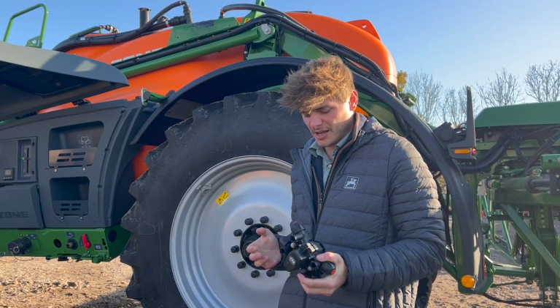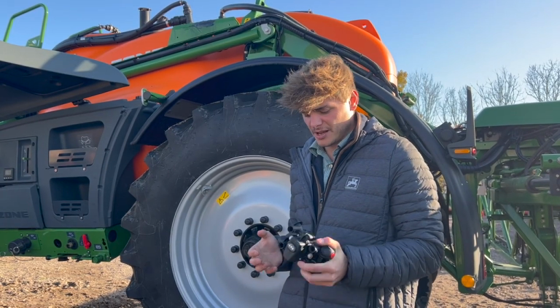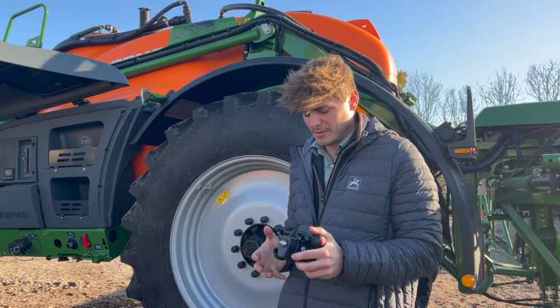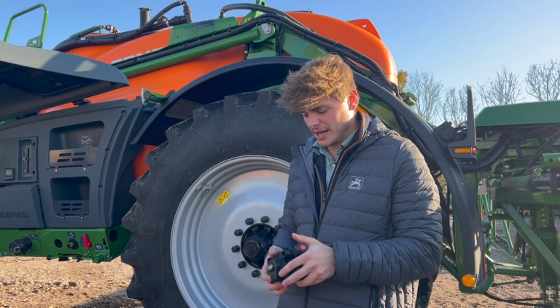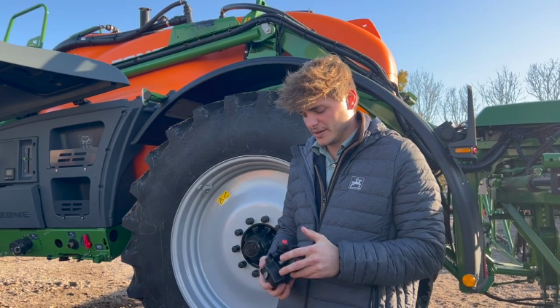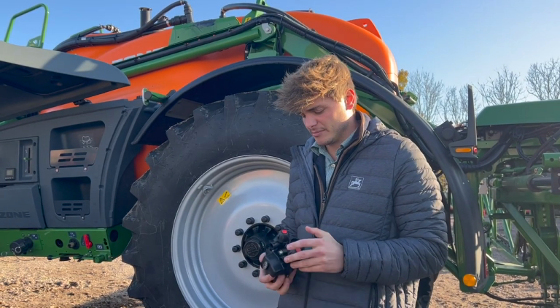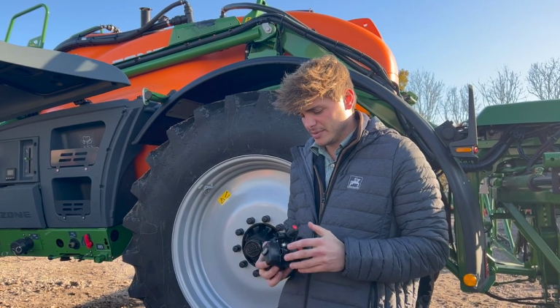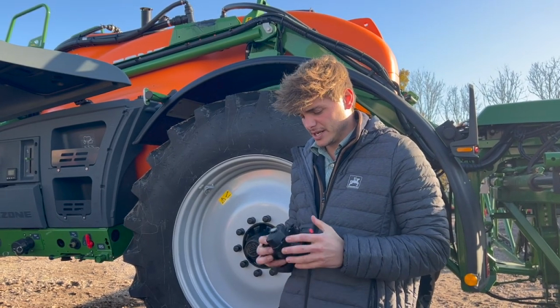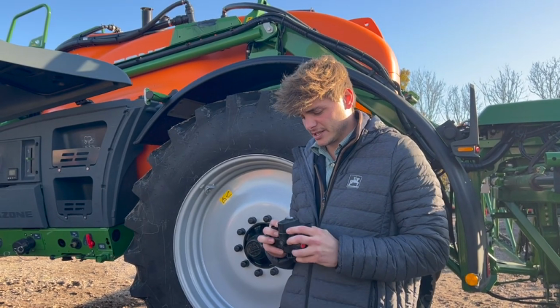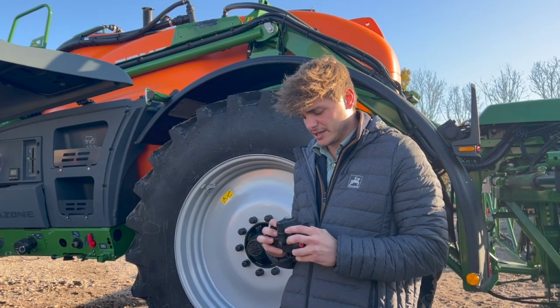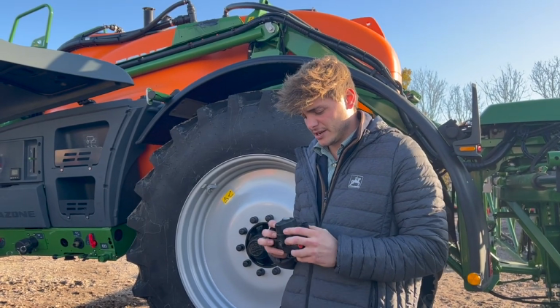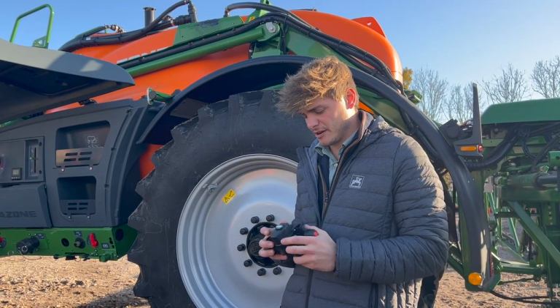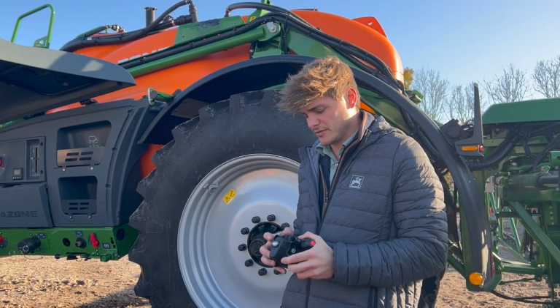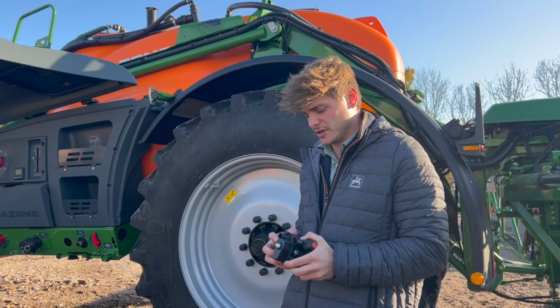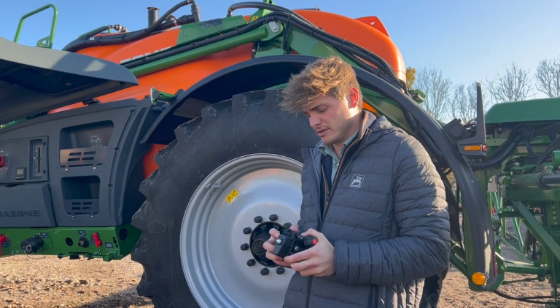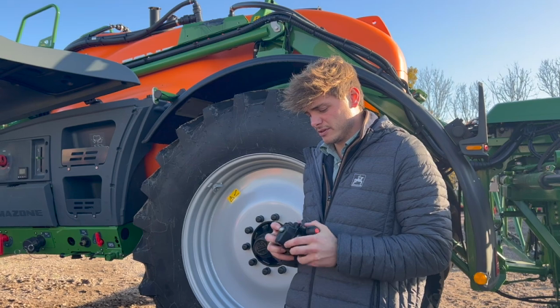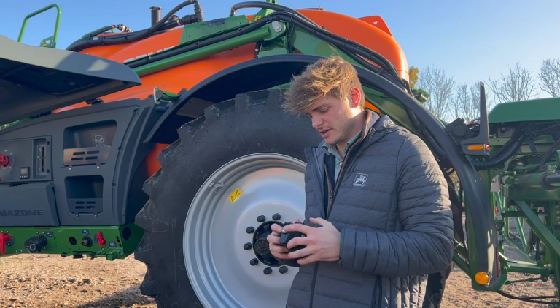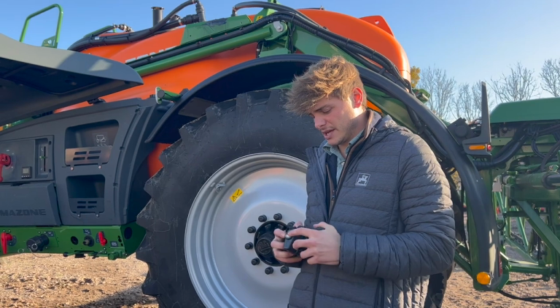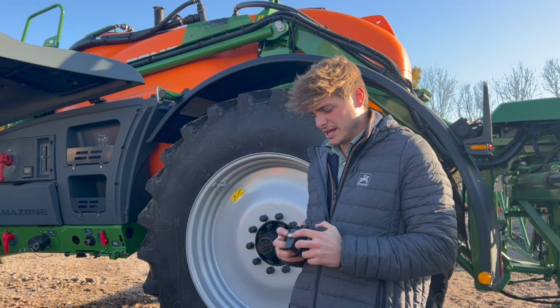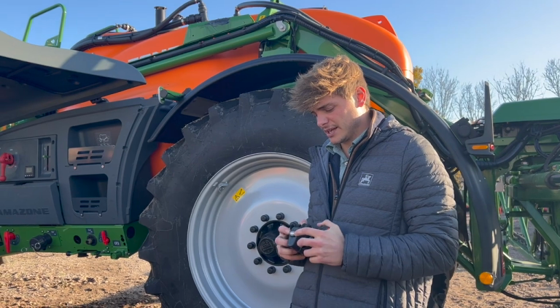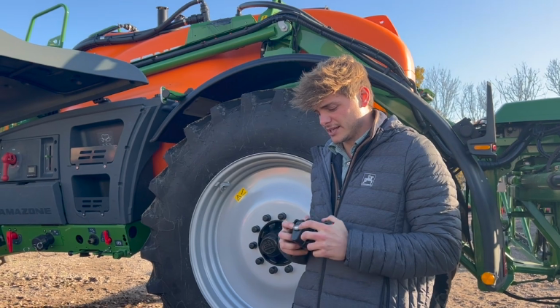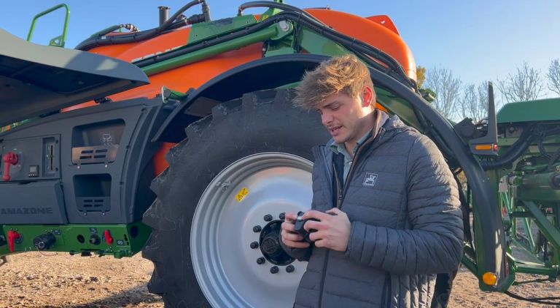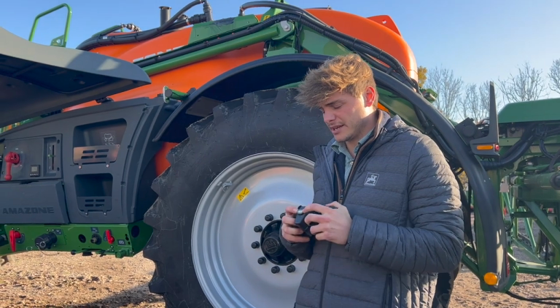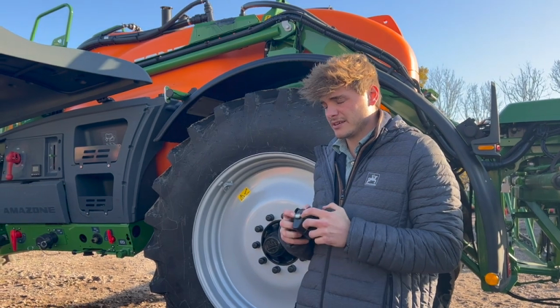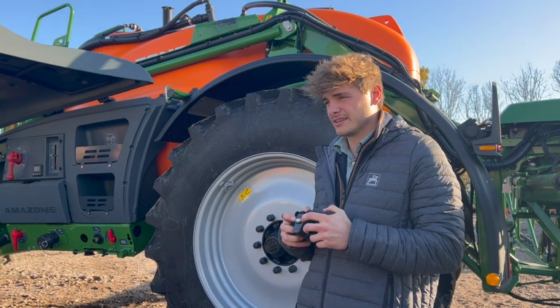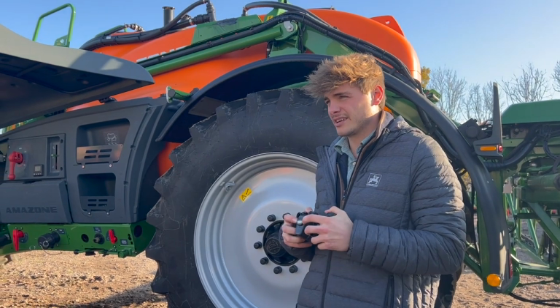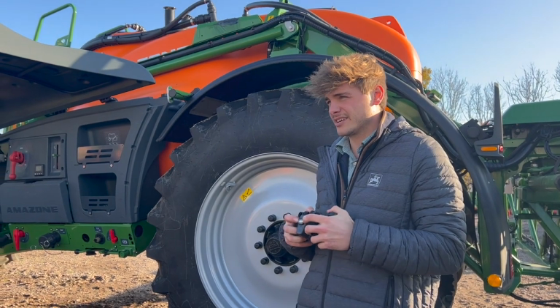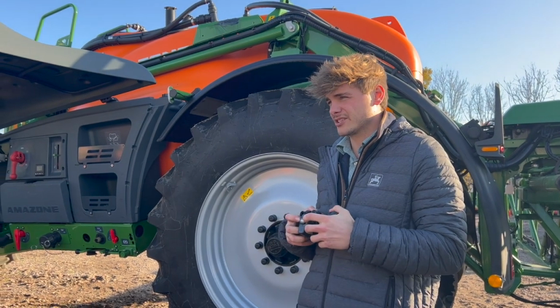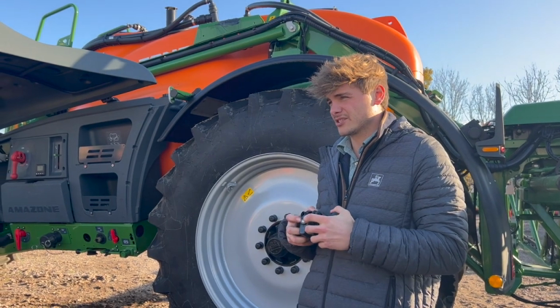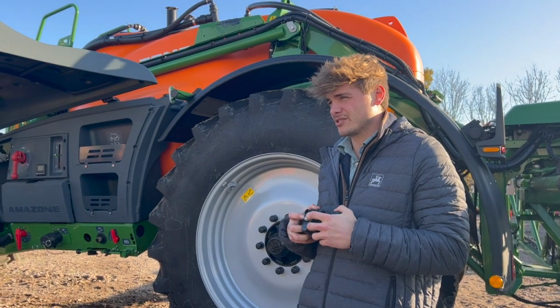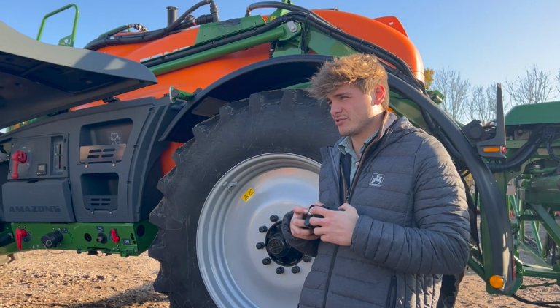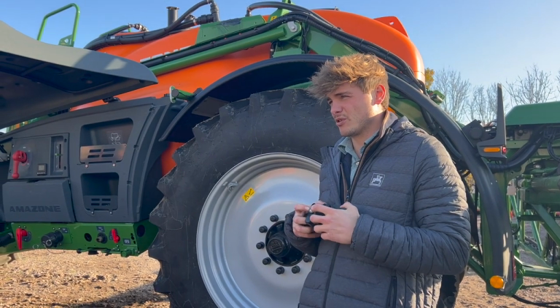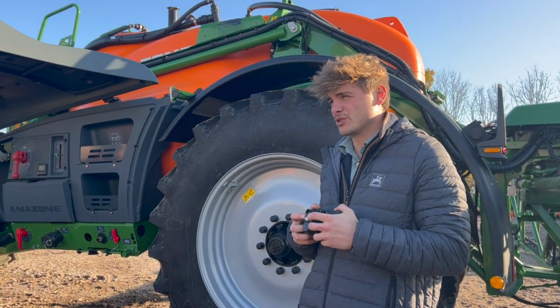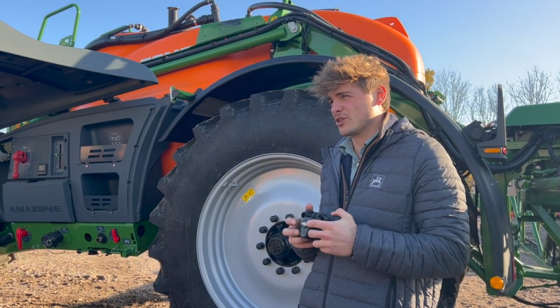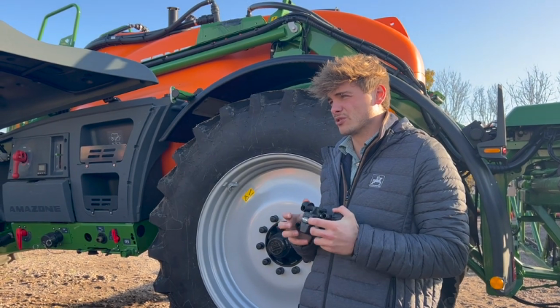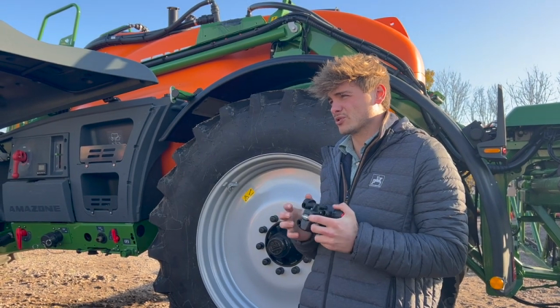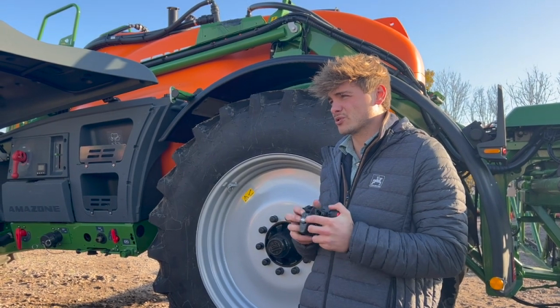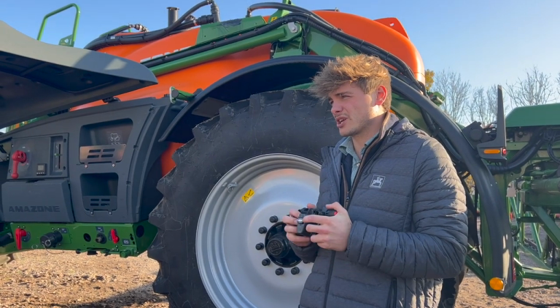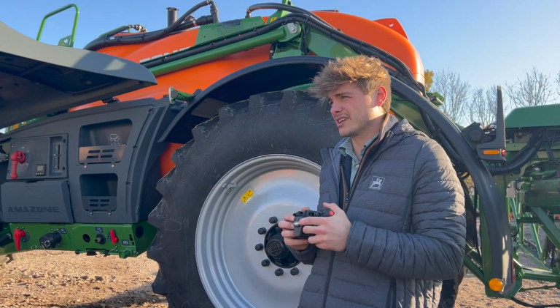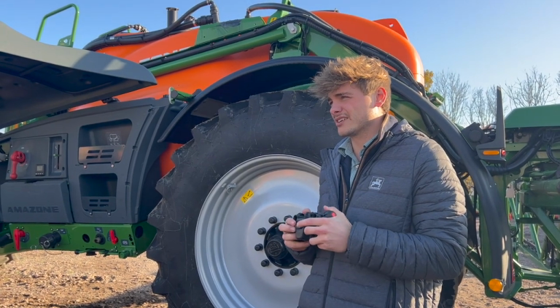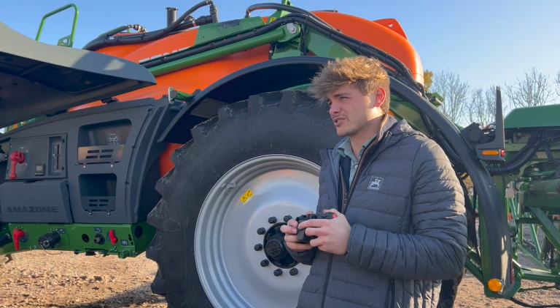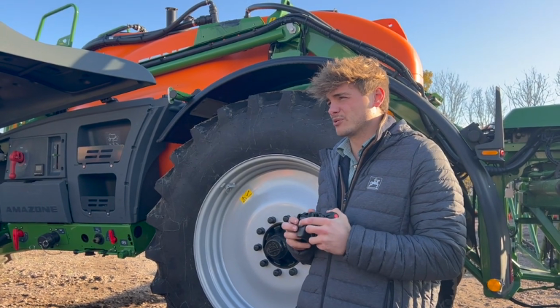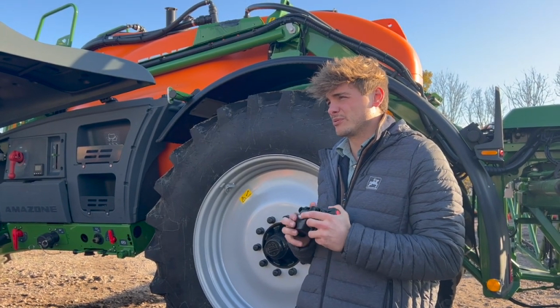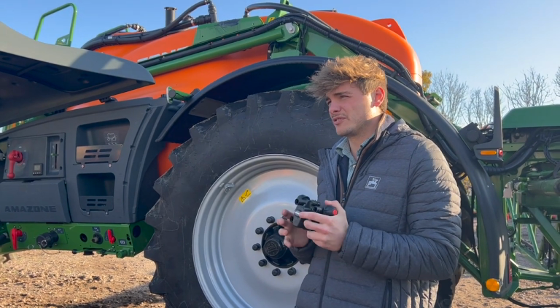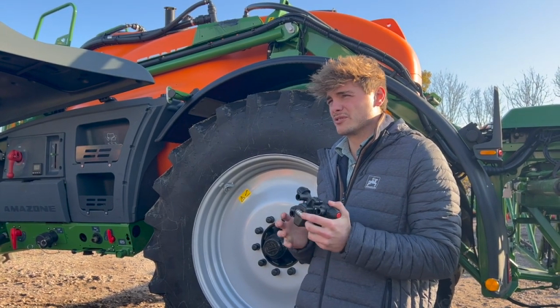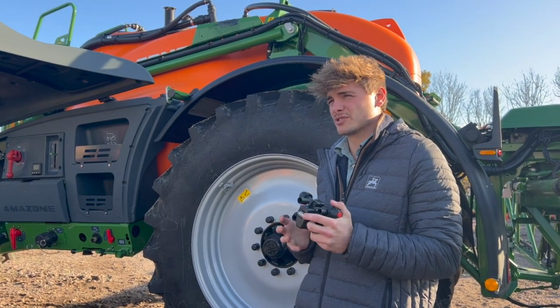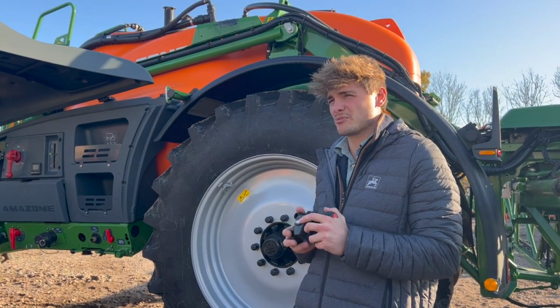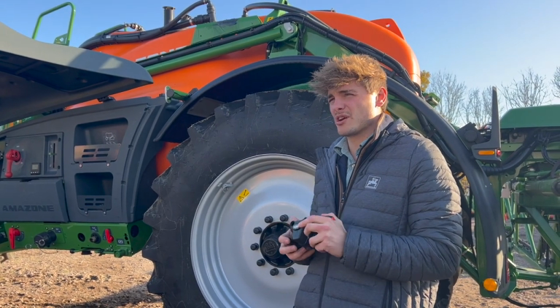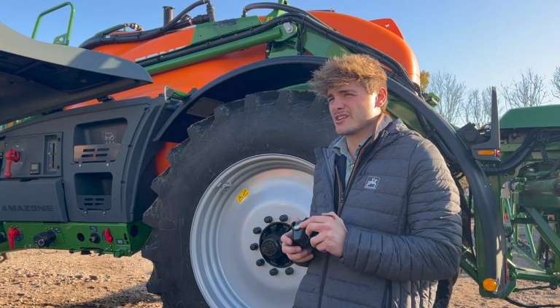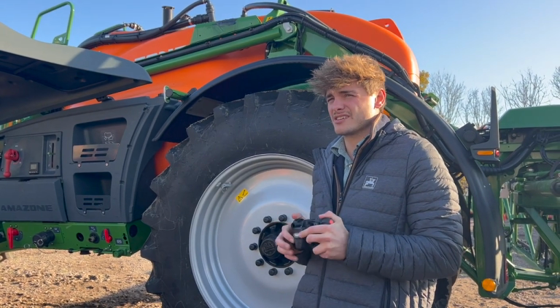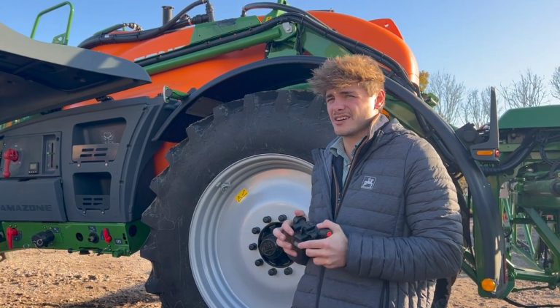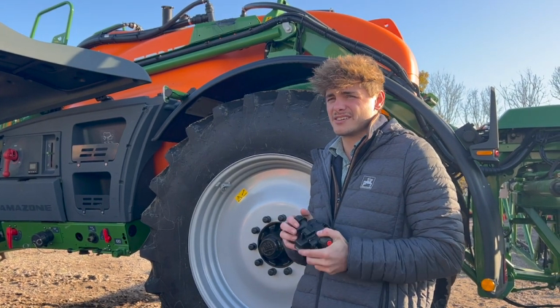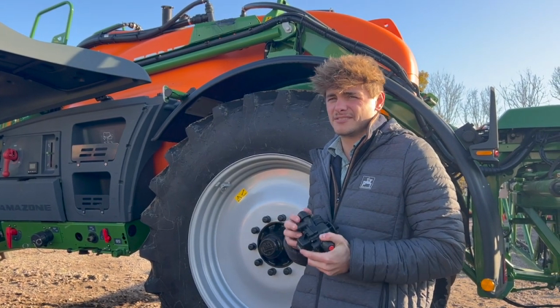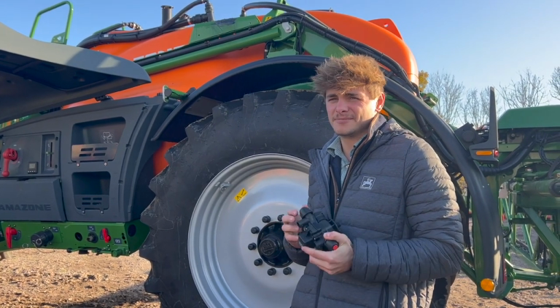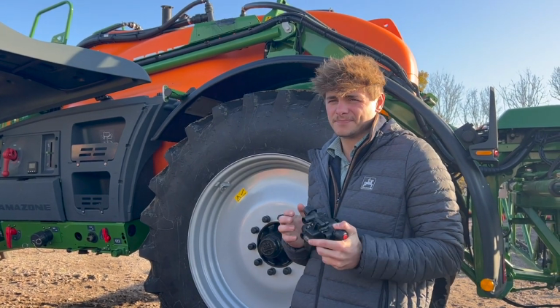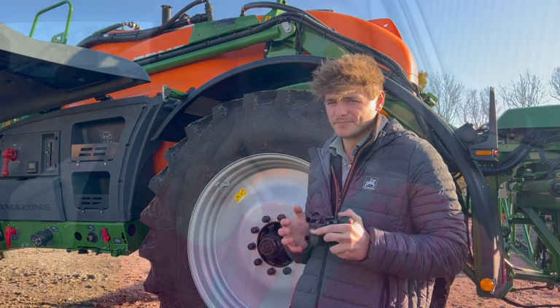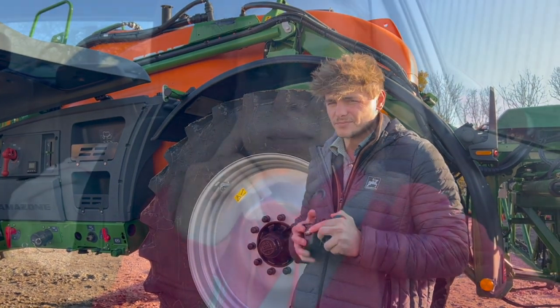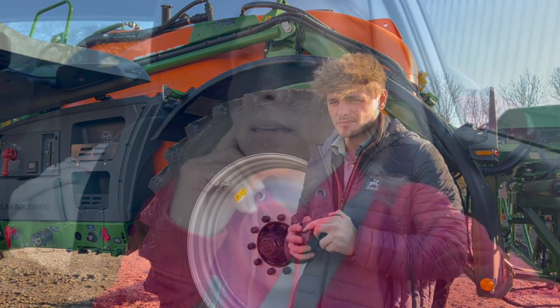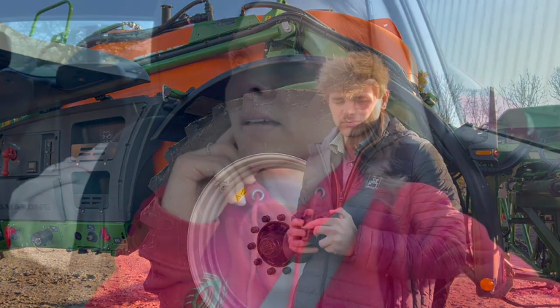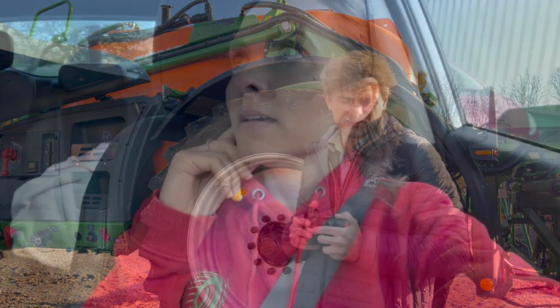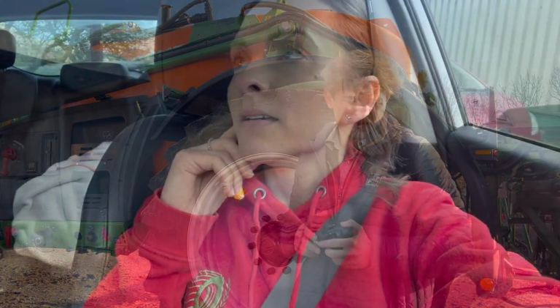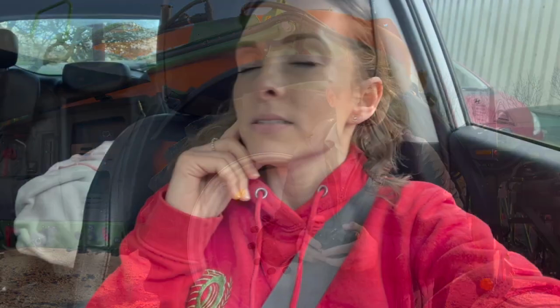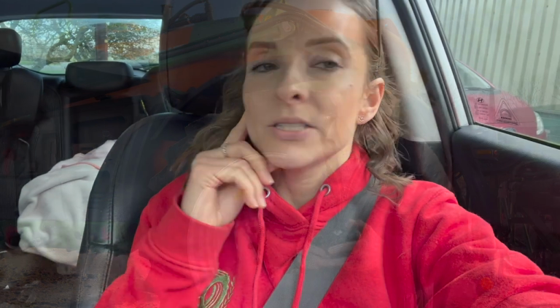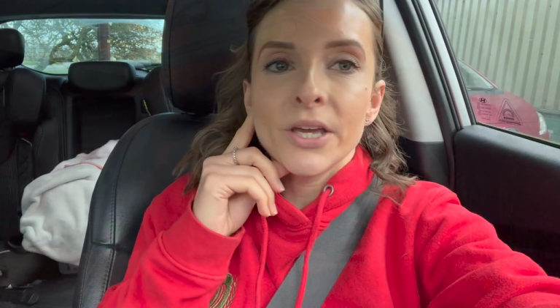And then you have your LED lights — all your nozzles are lit up if you're spraying at night.